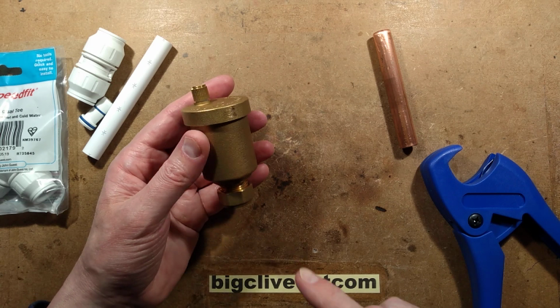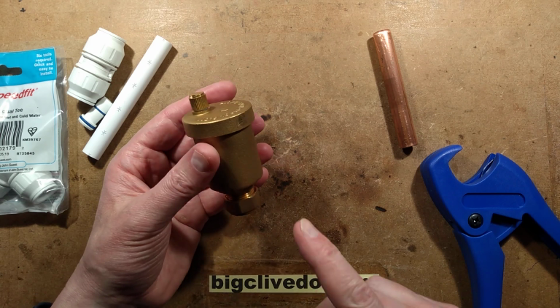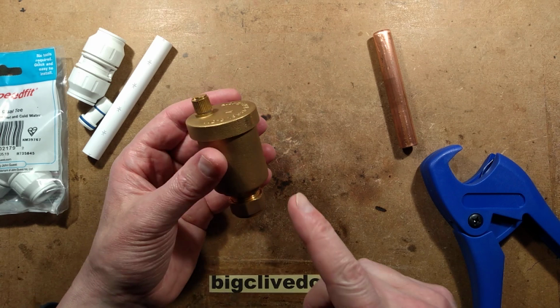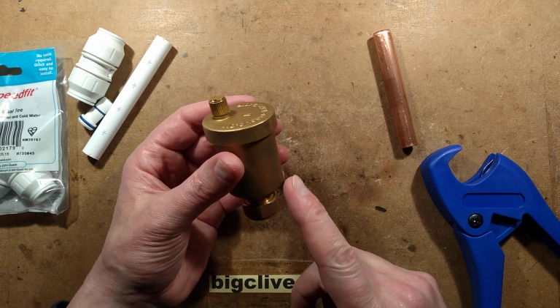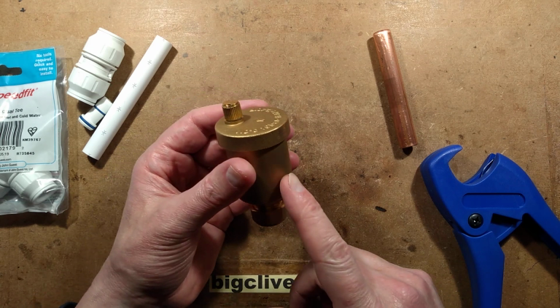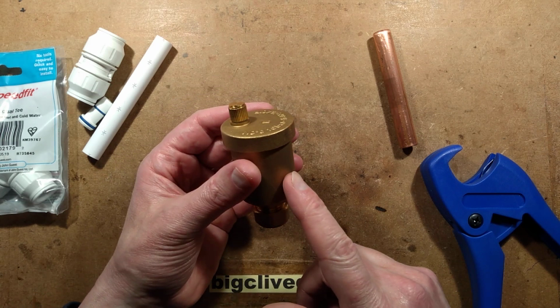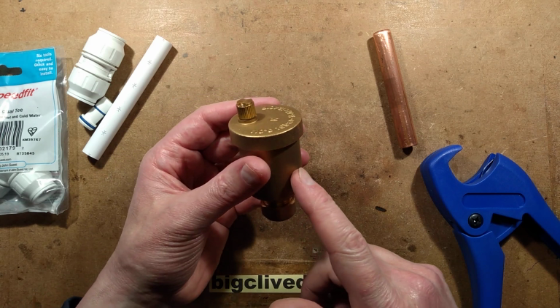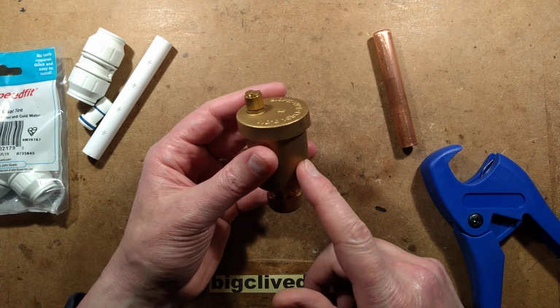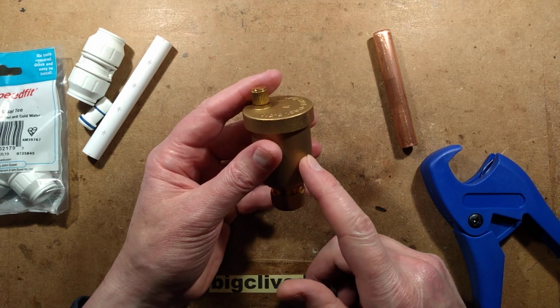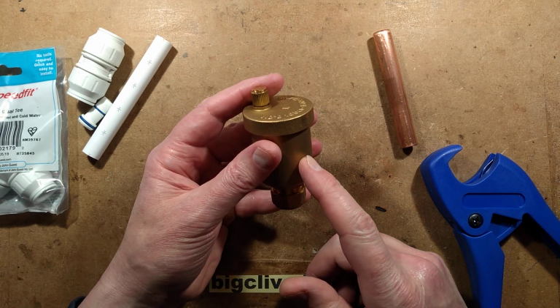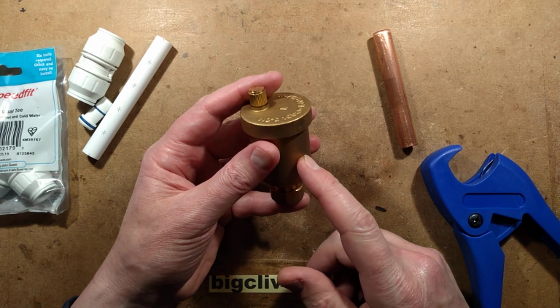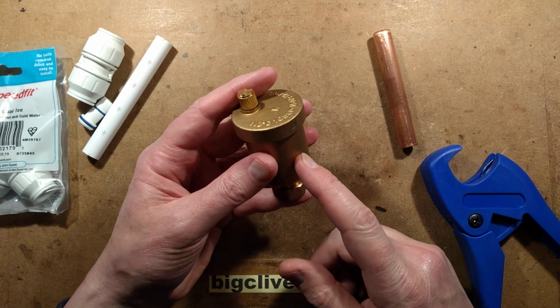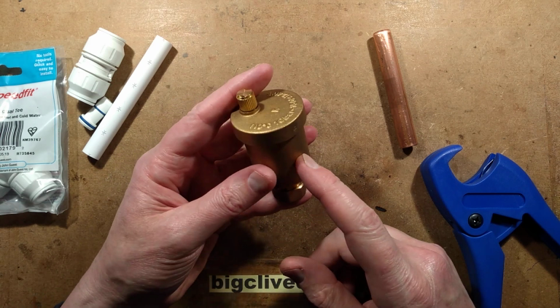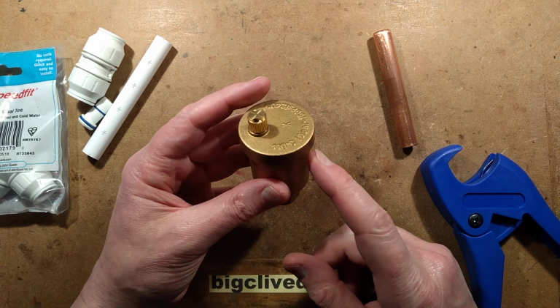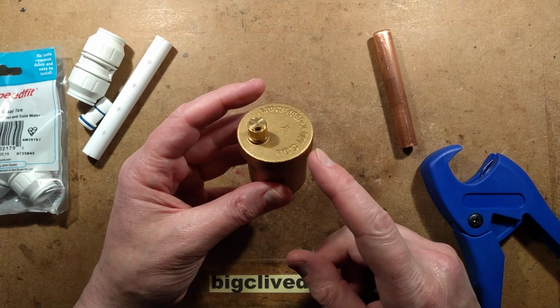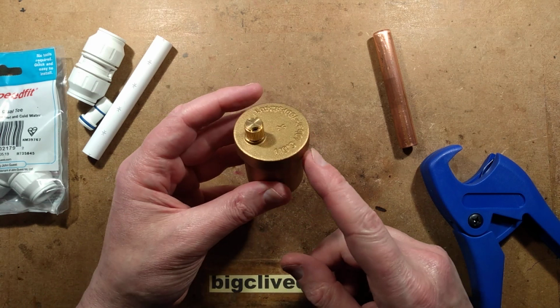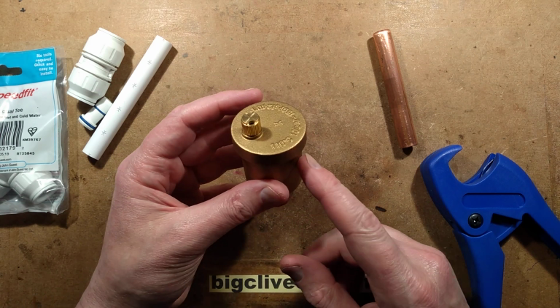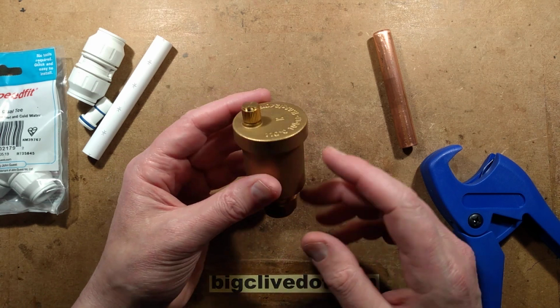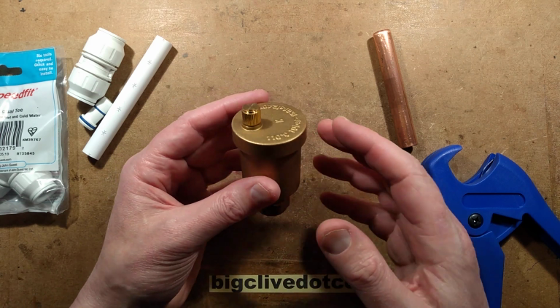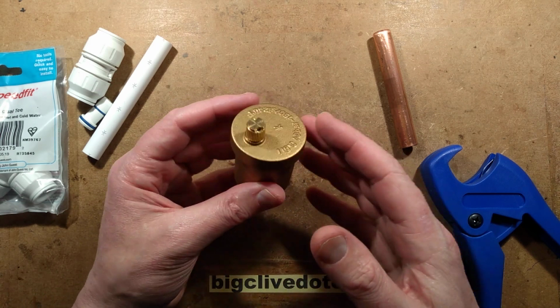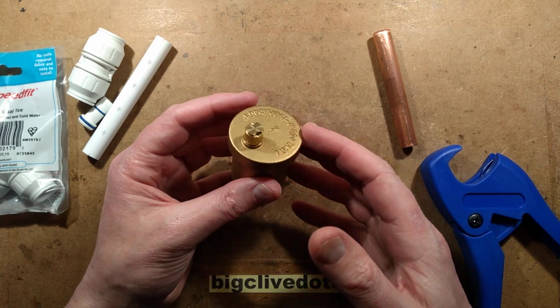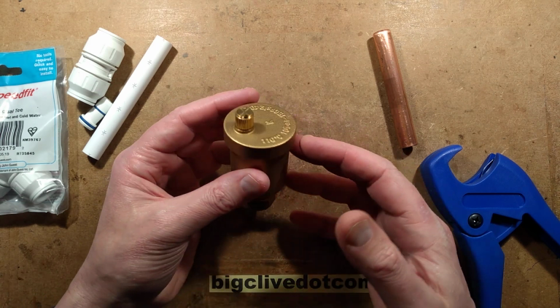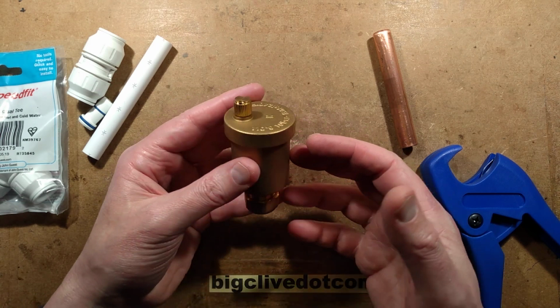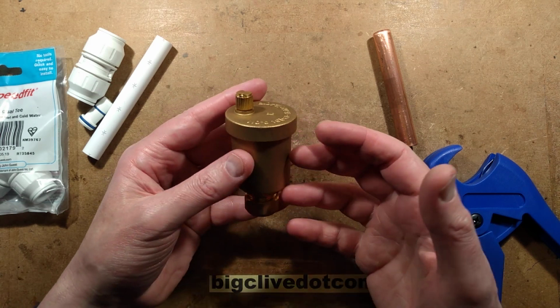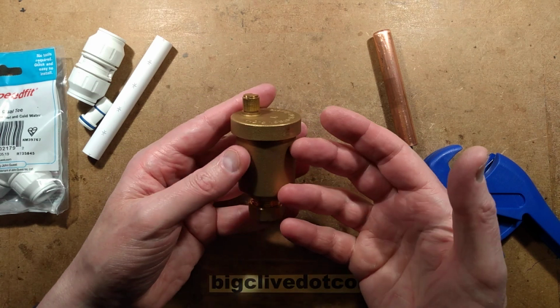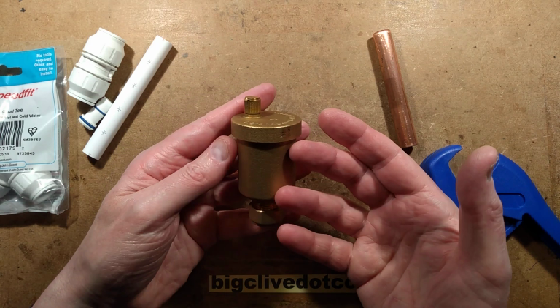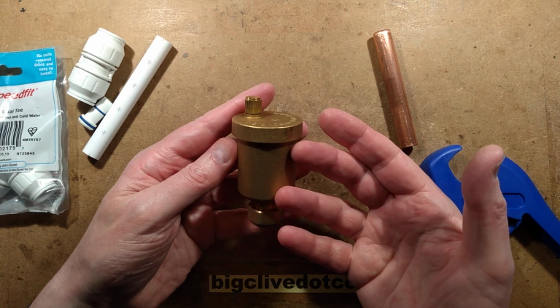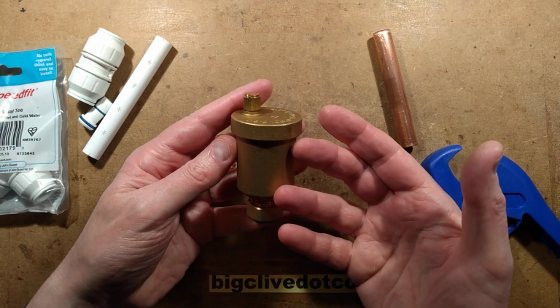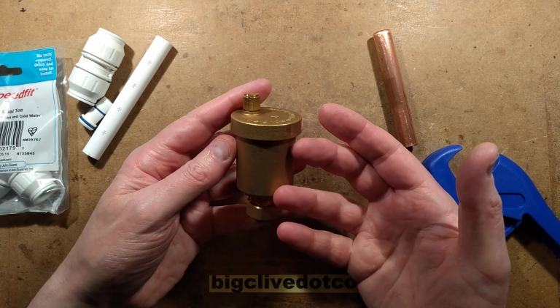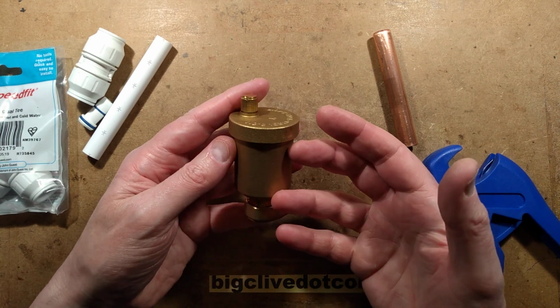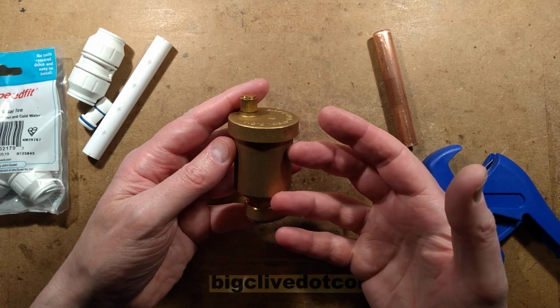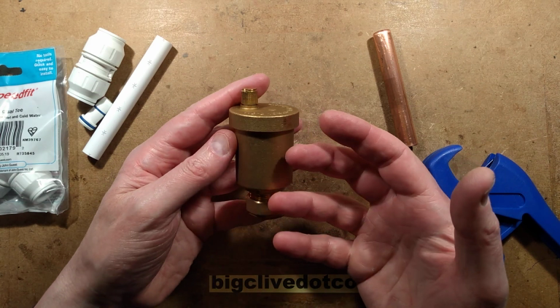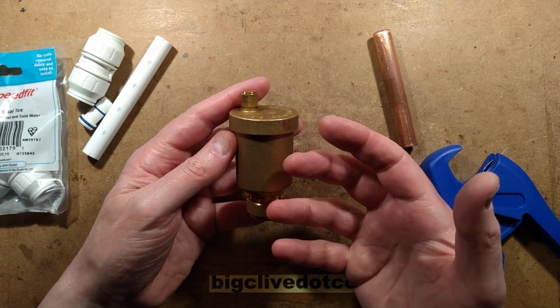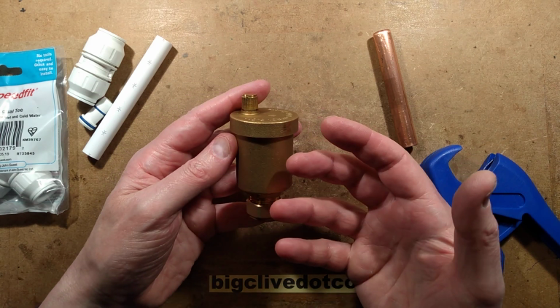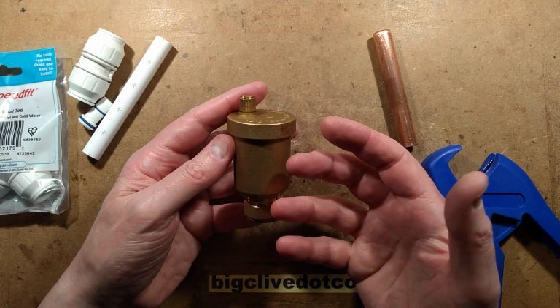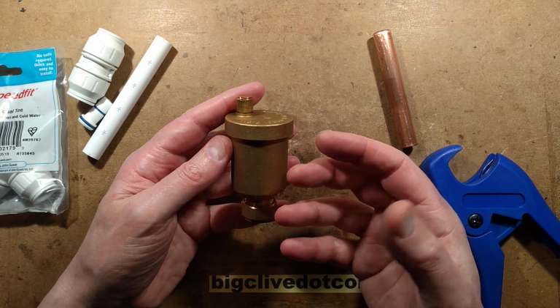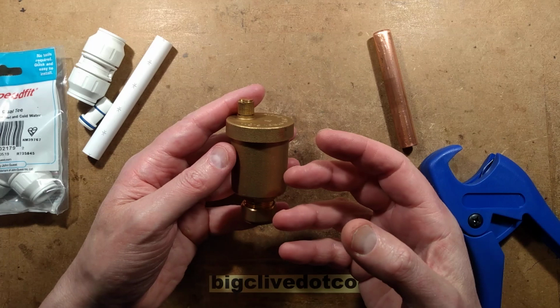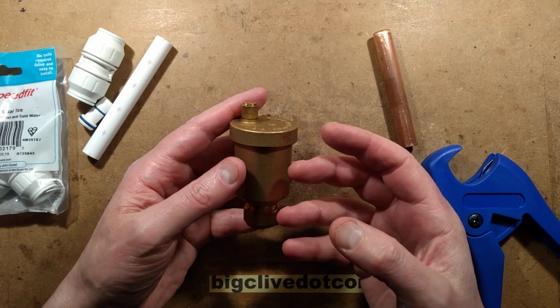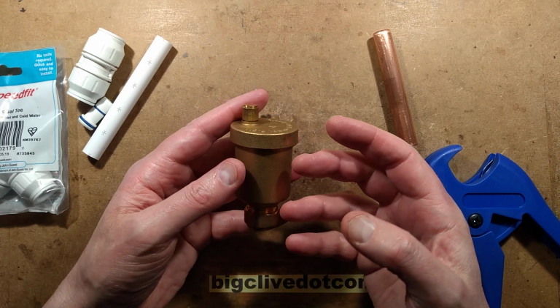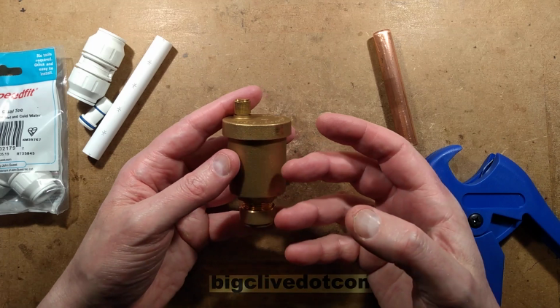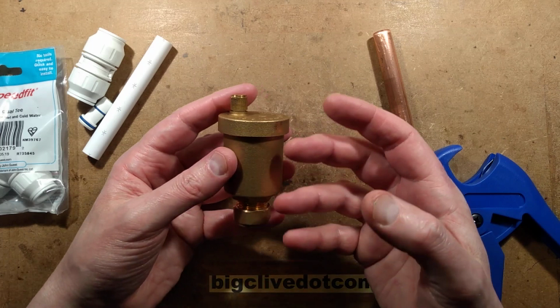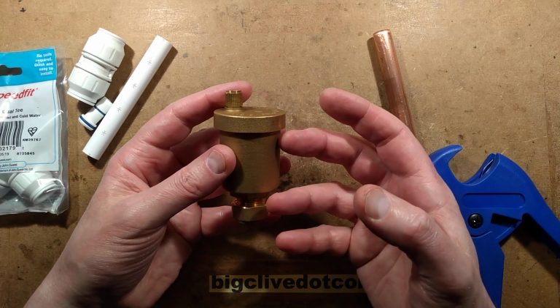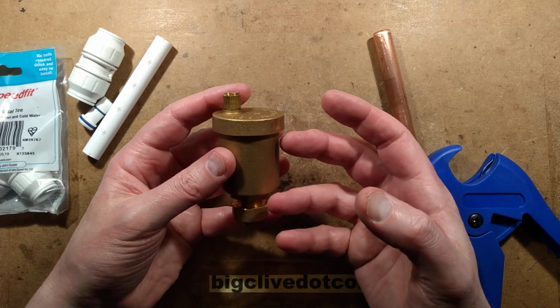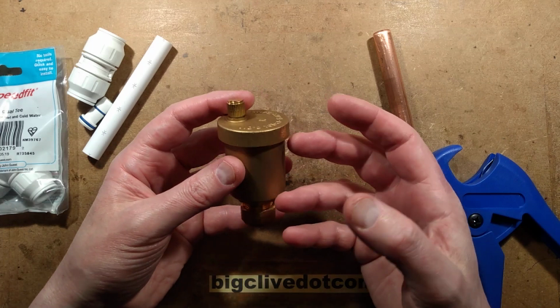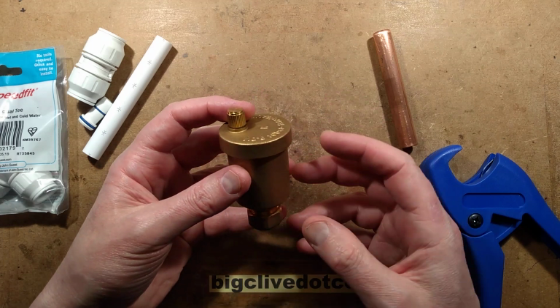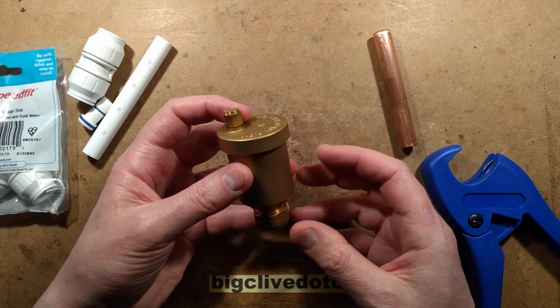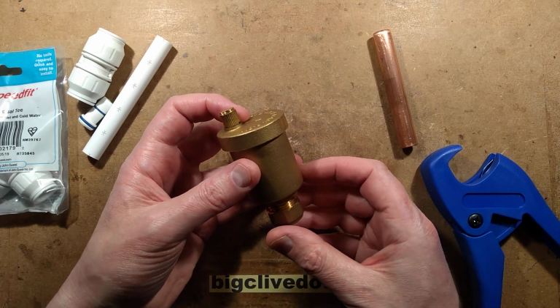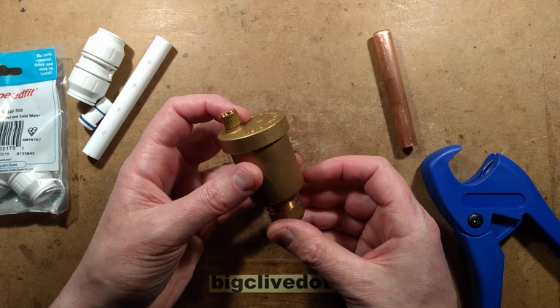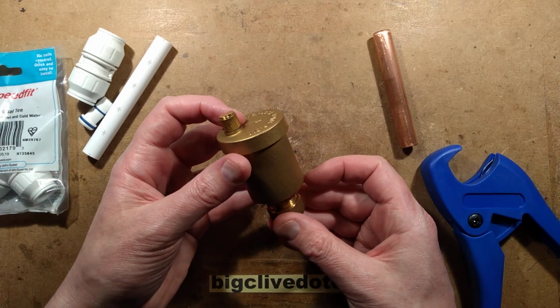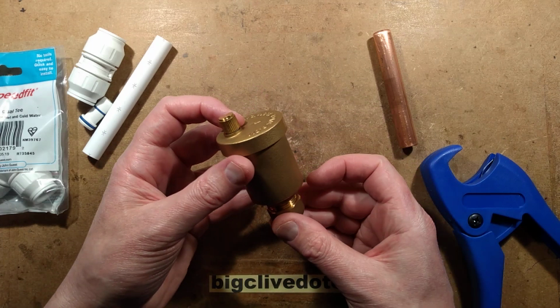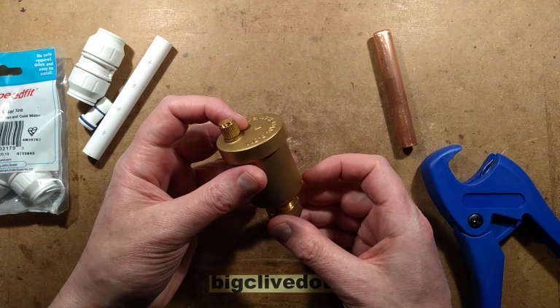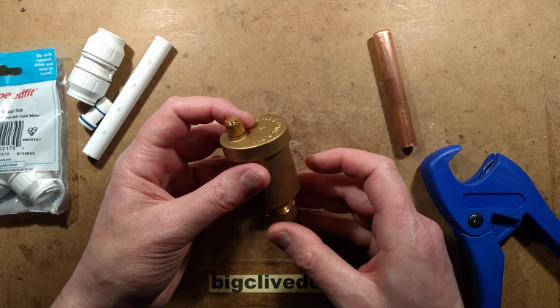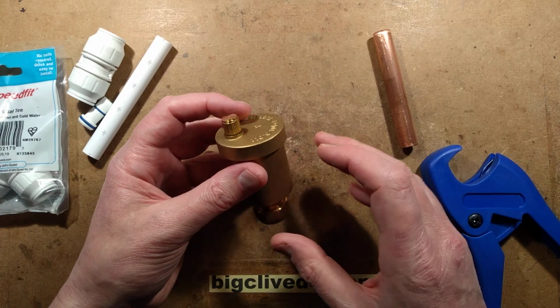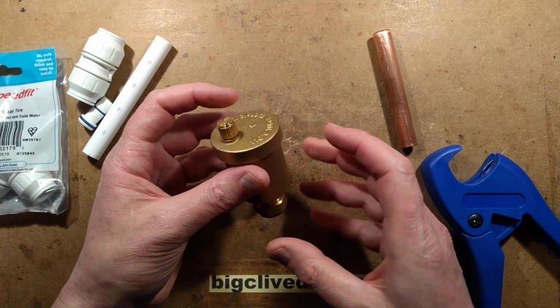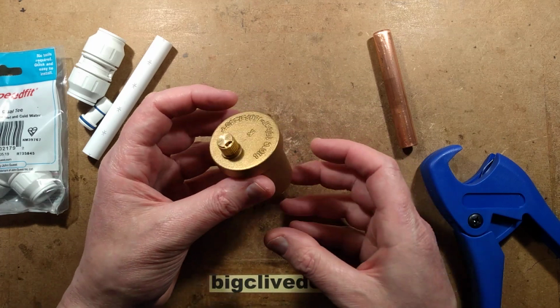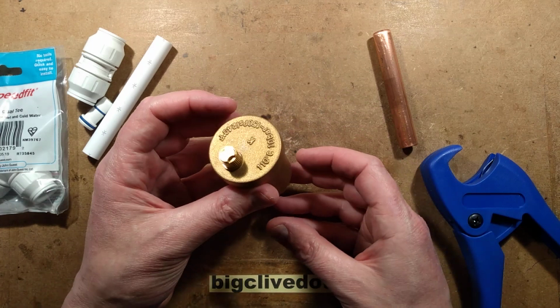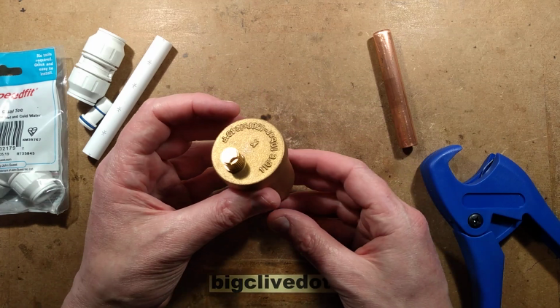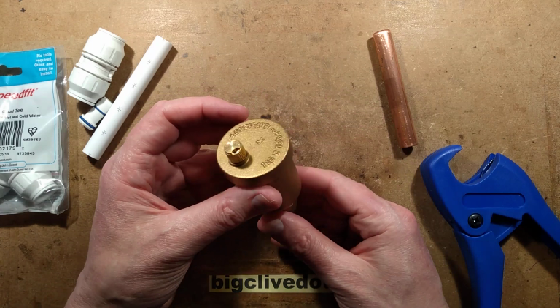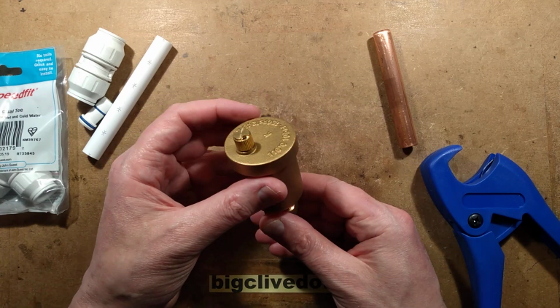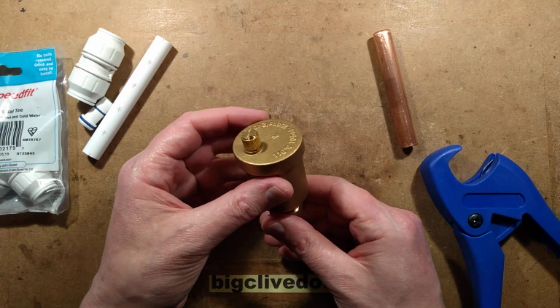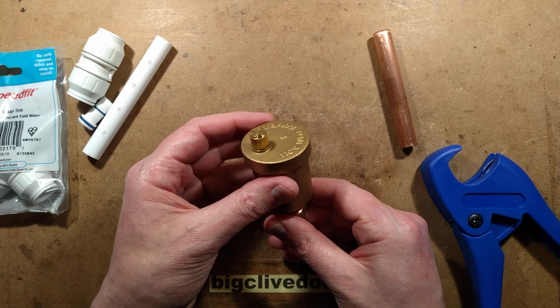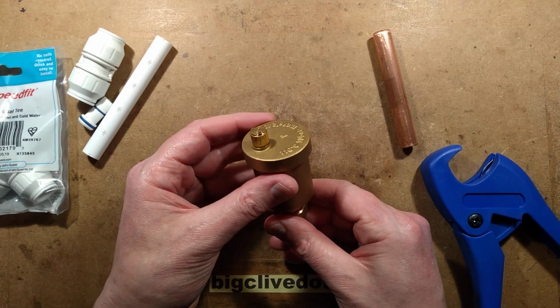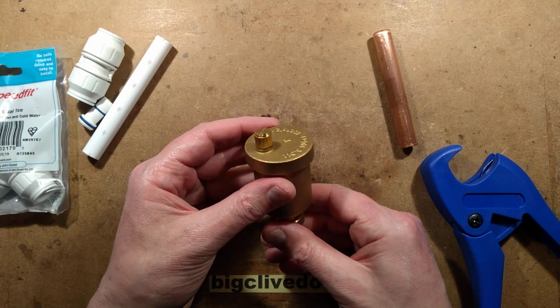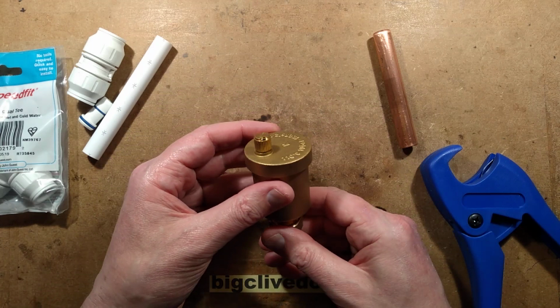This video is about a bottle air vent that's designed to automatically release air trapped in closed-loop heating type systems.